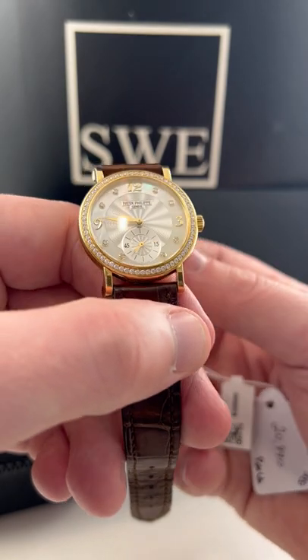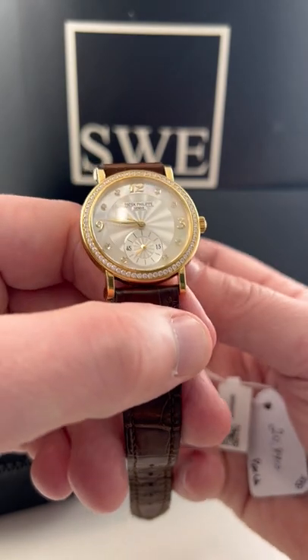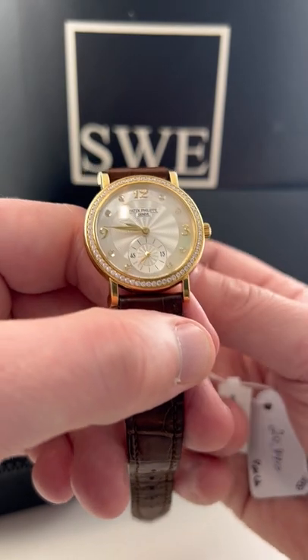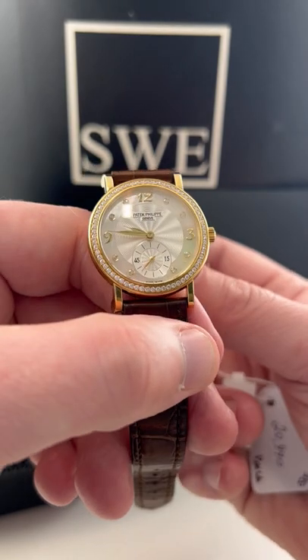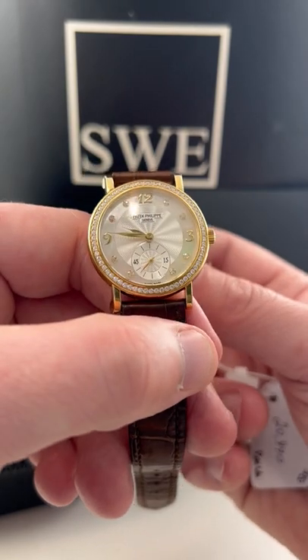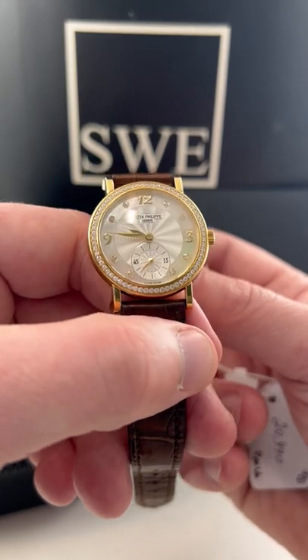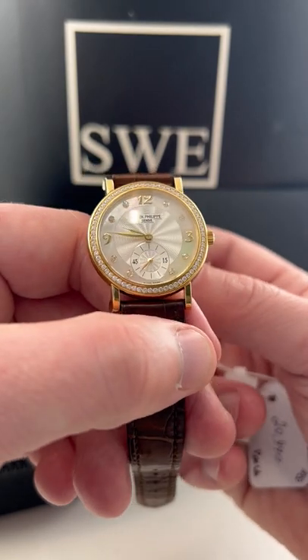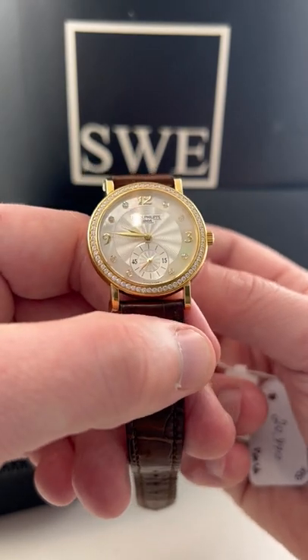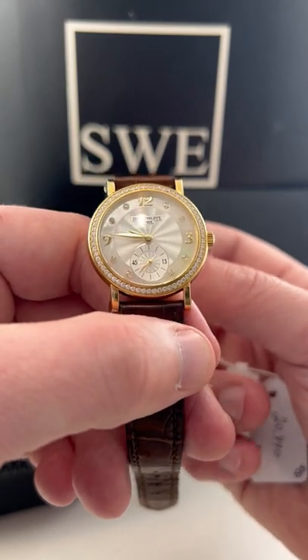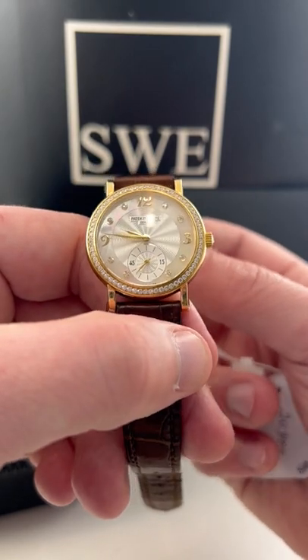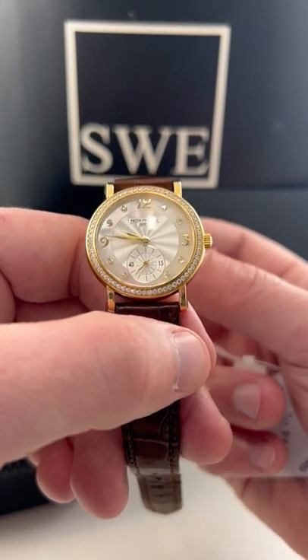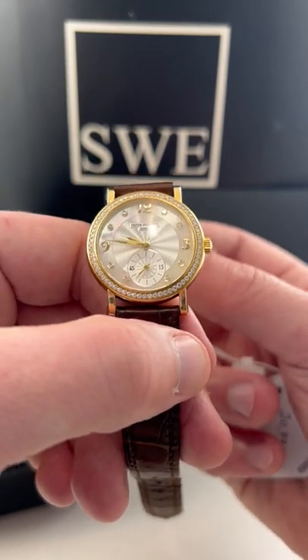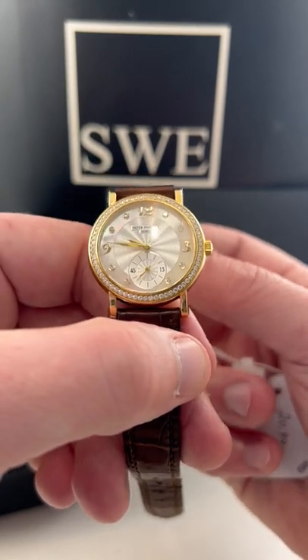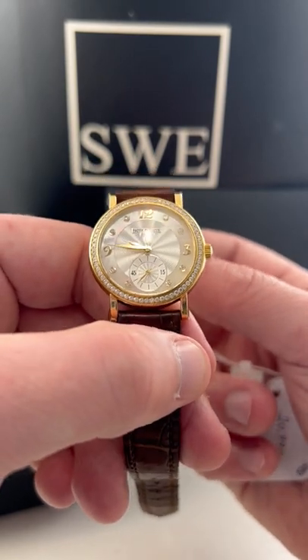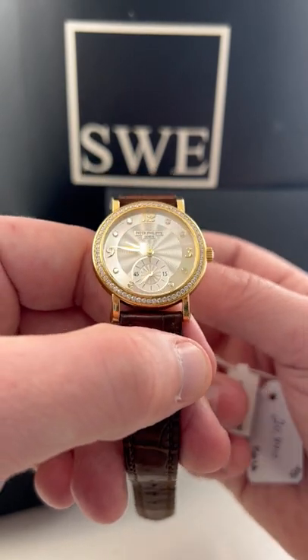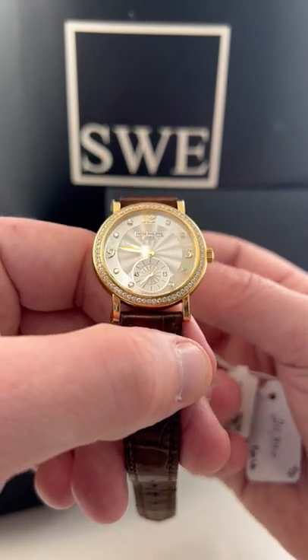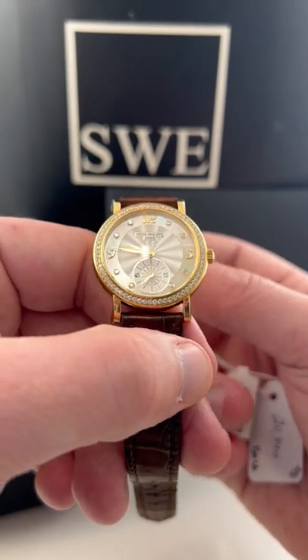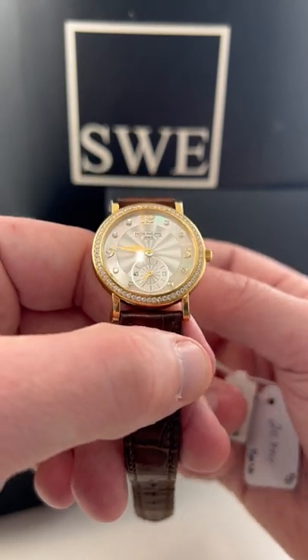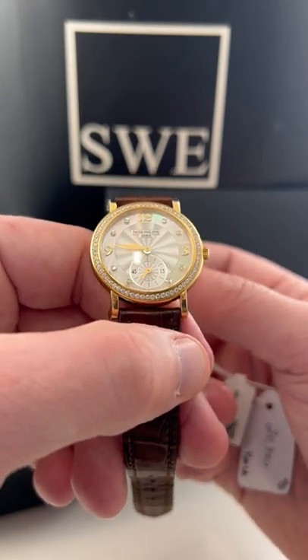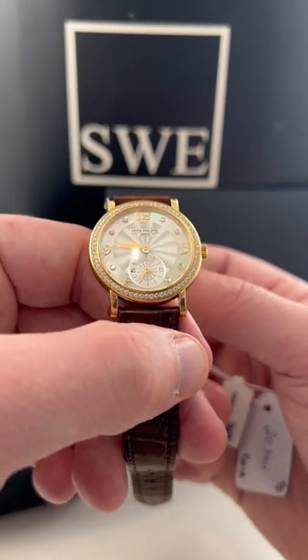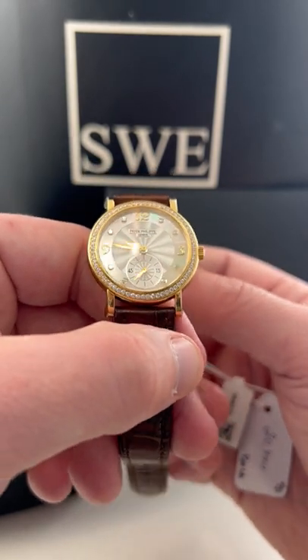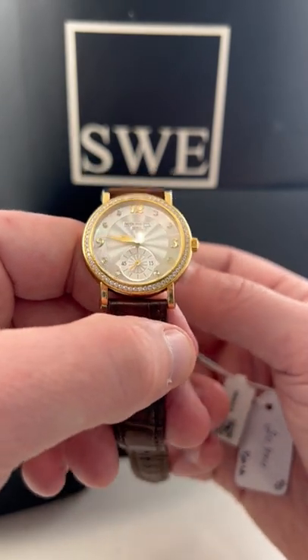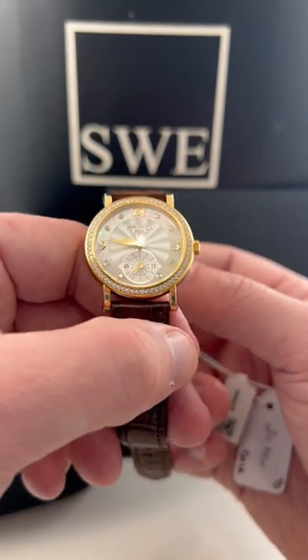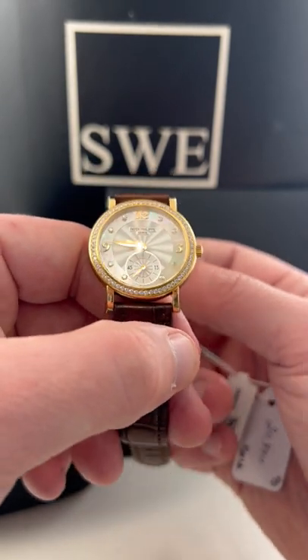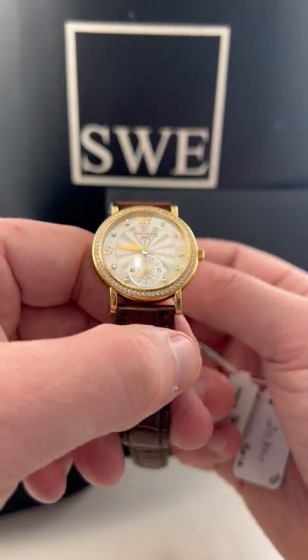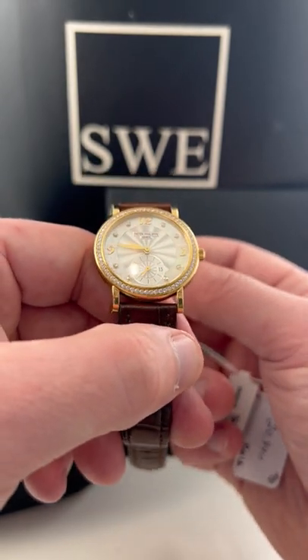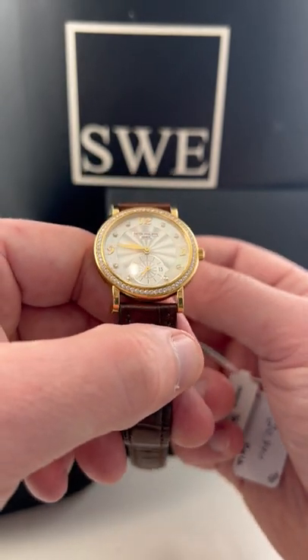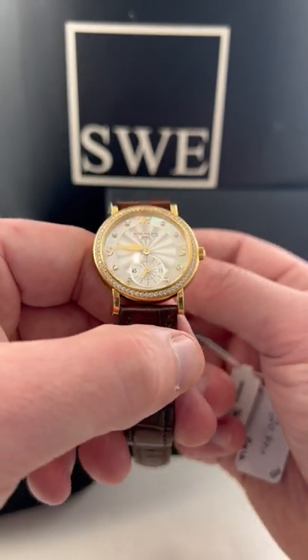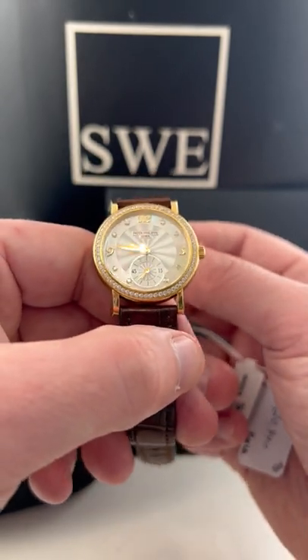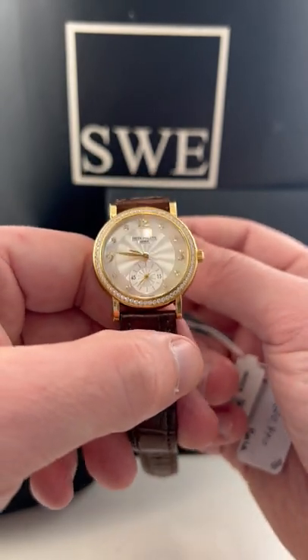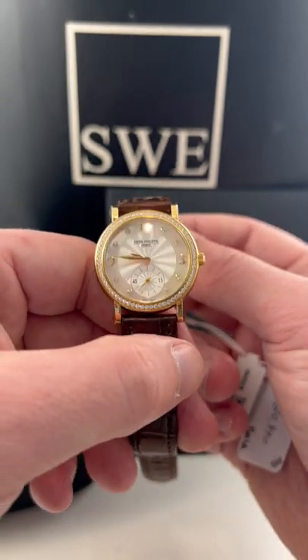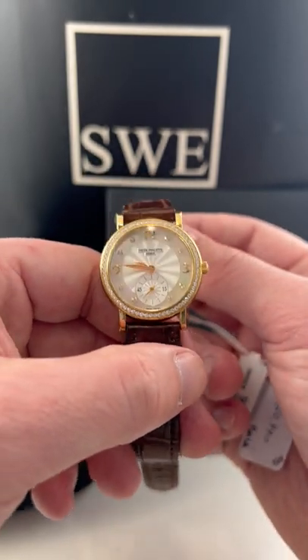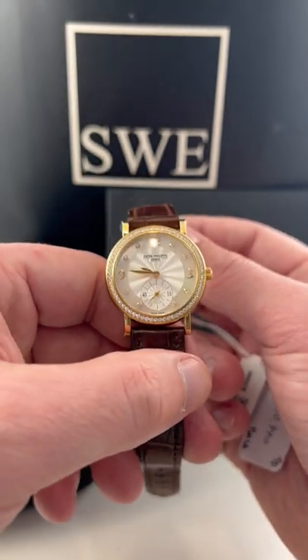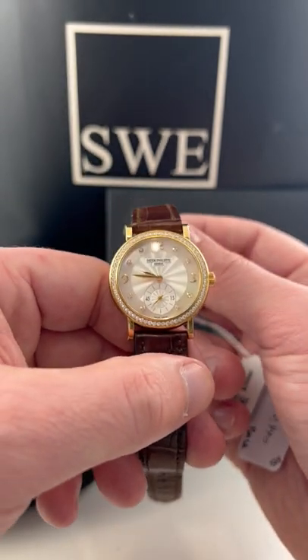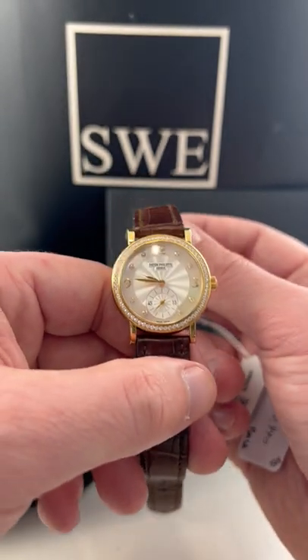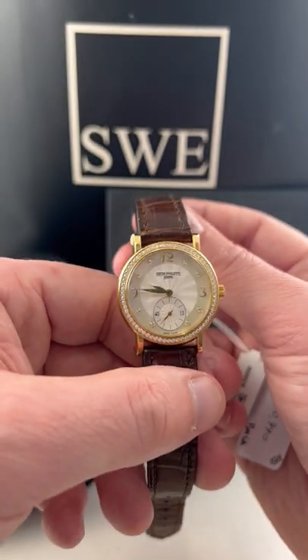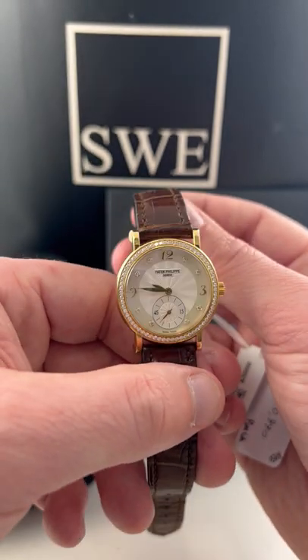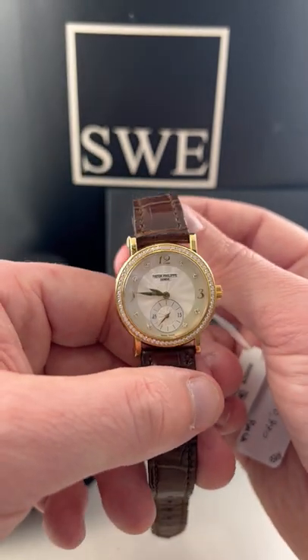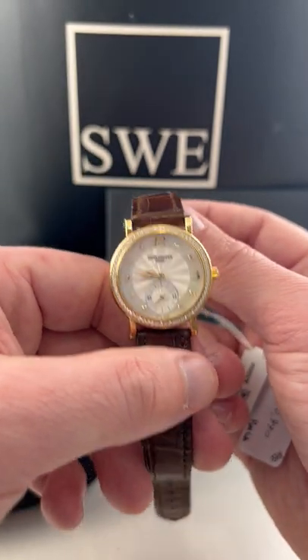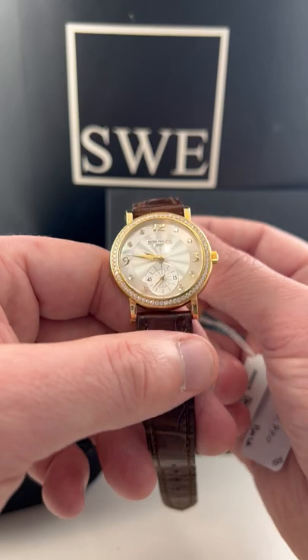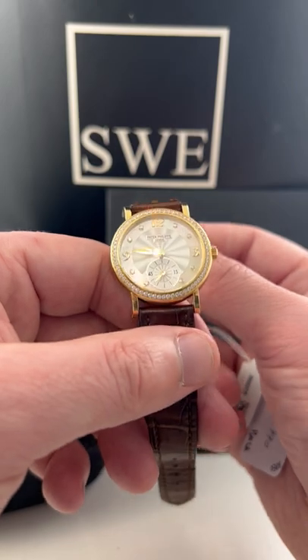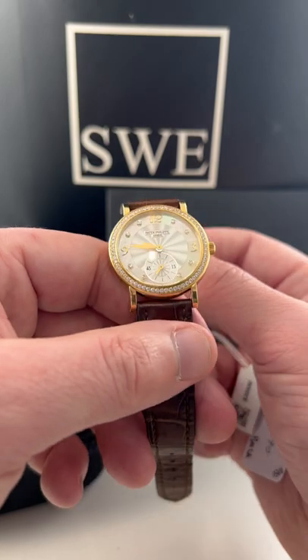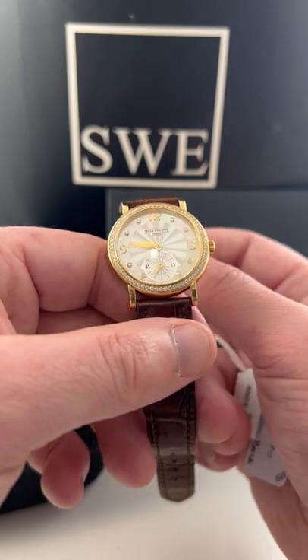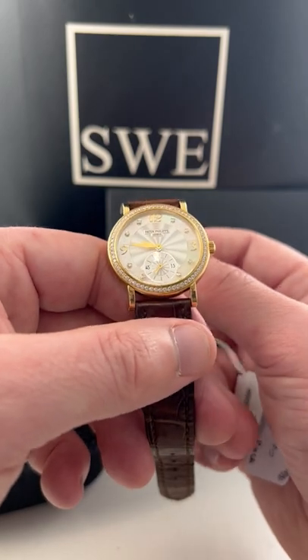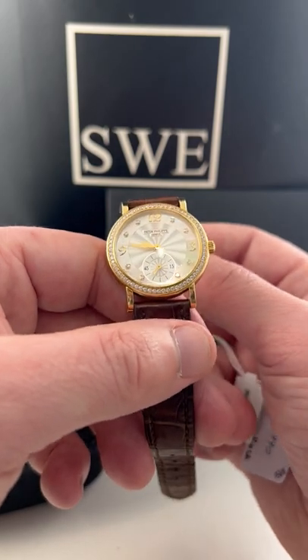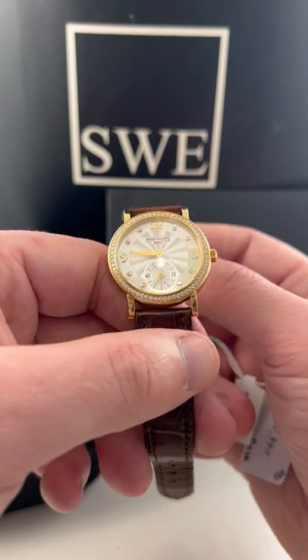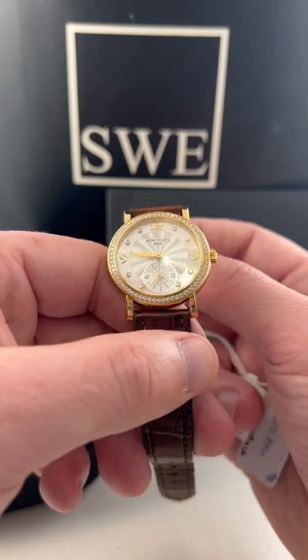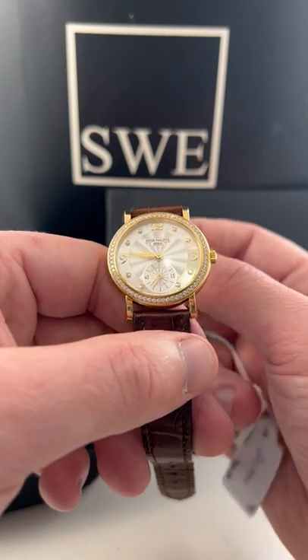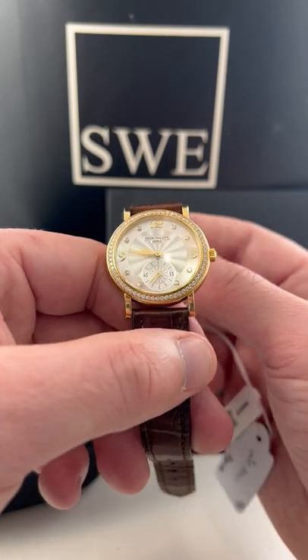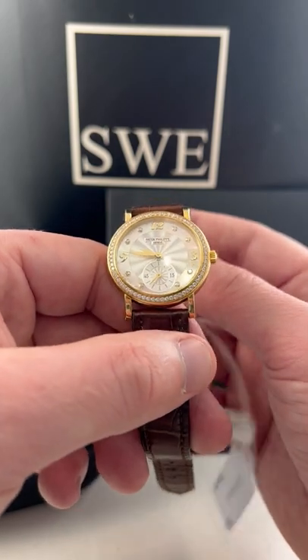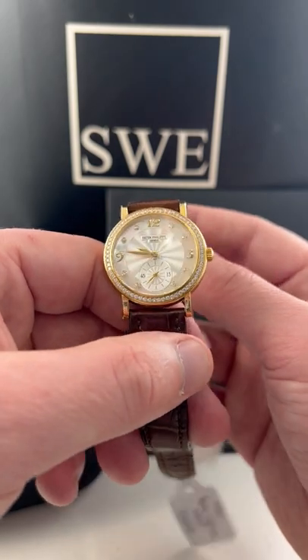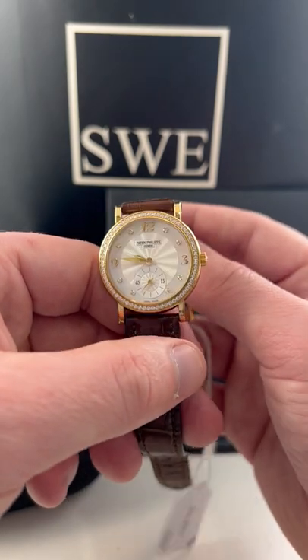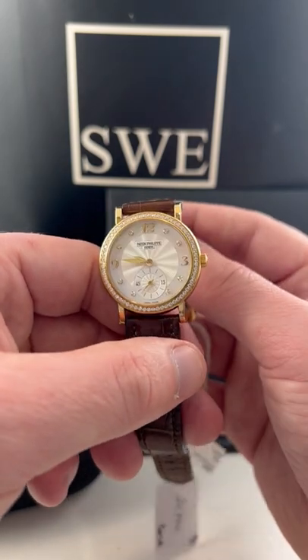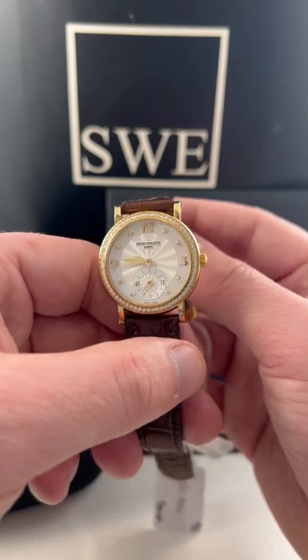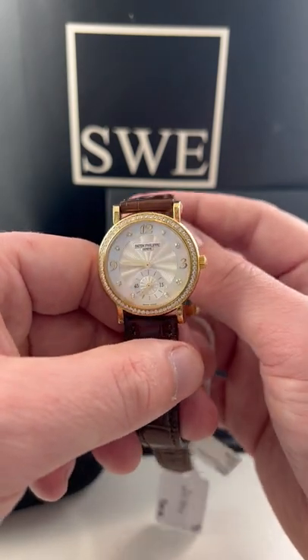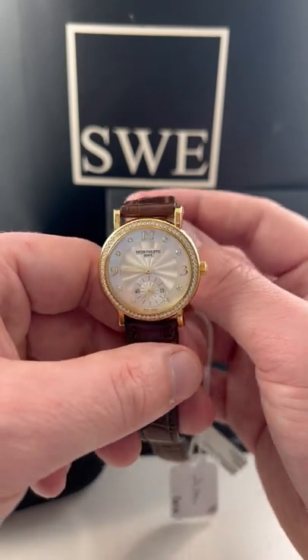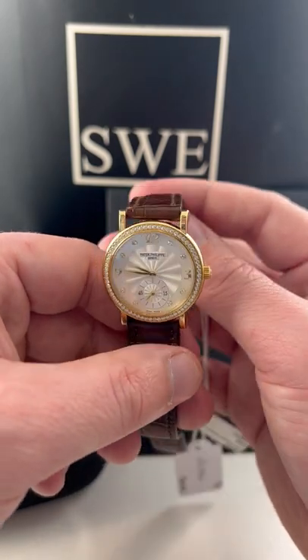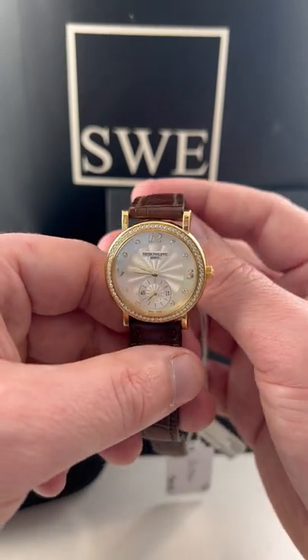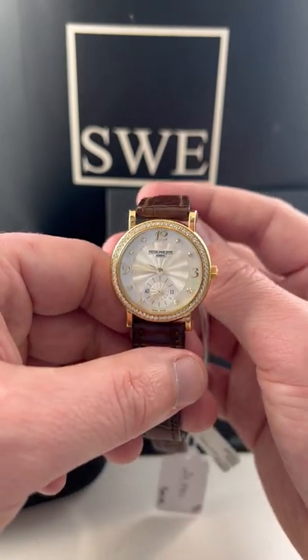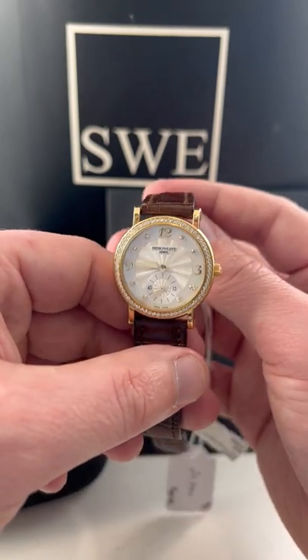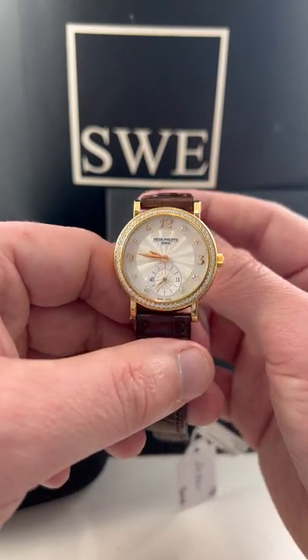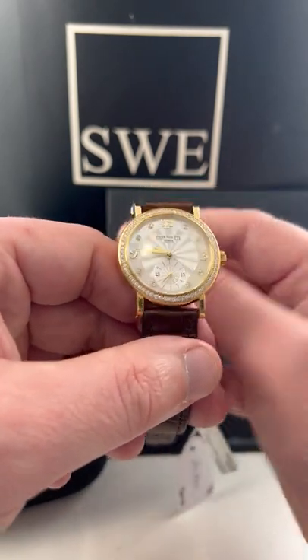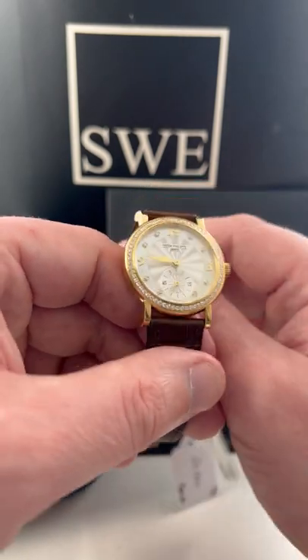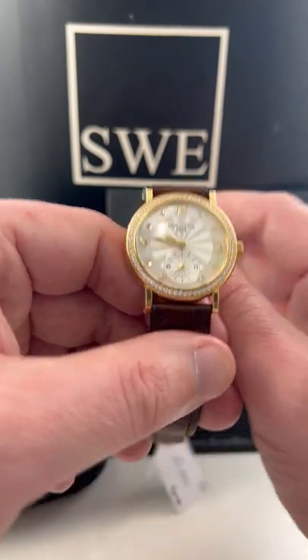We just got this in, so if you could go to SwissWatchExpo.com or give me a call, I'd love to talk to you about it.